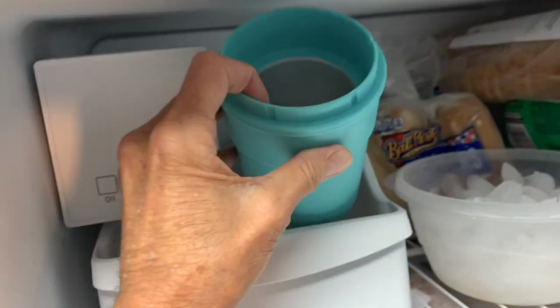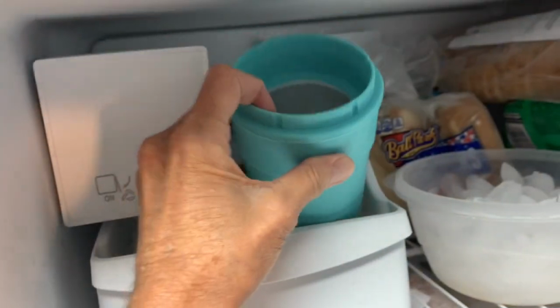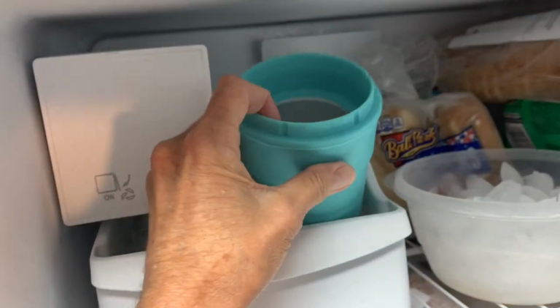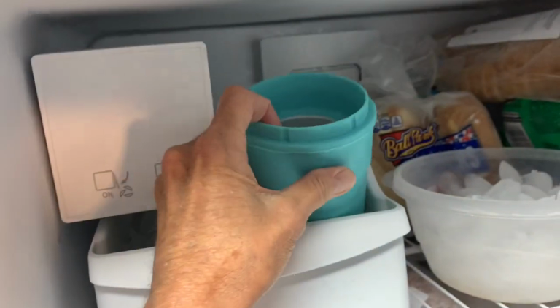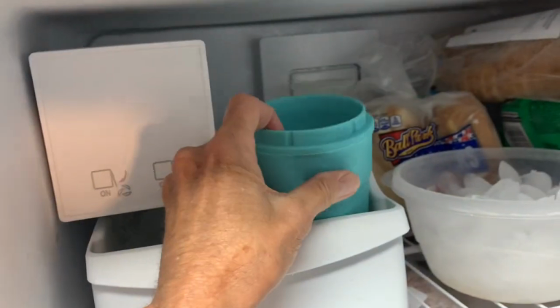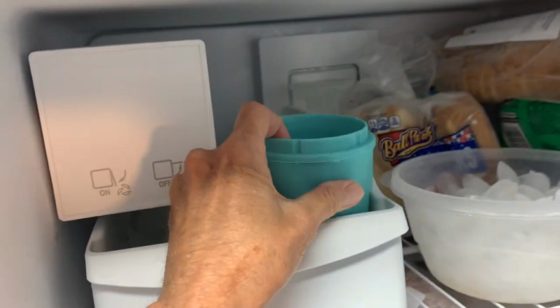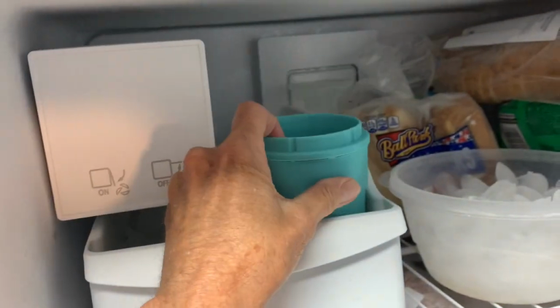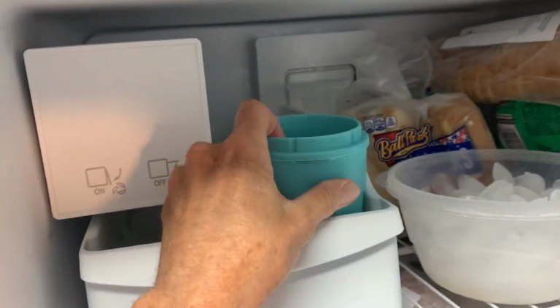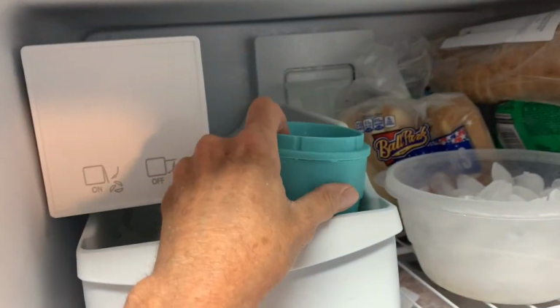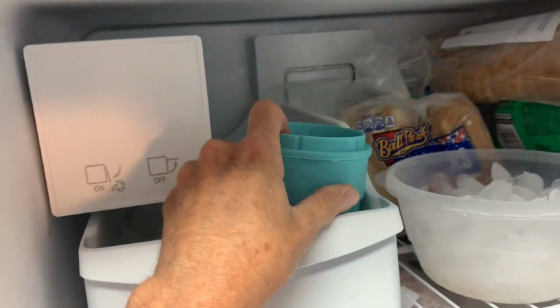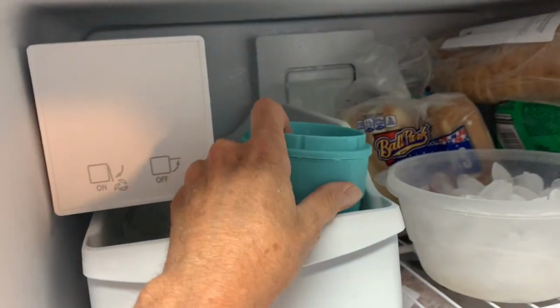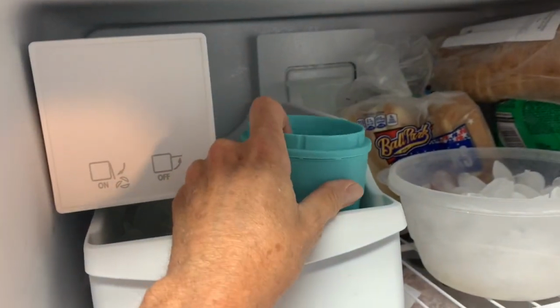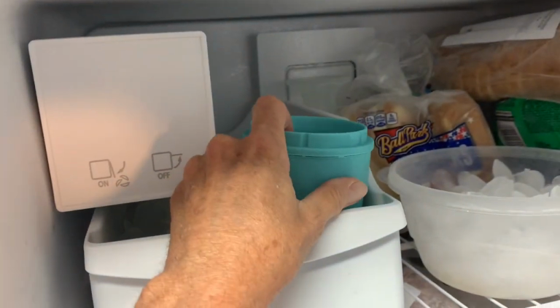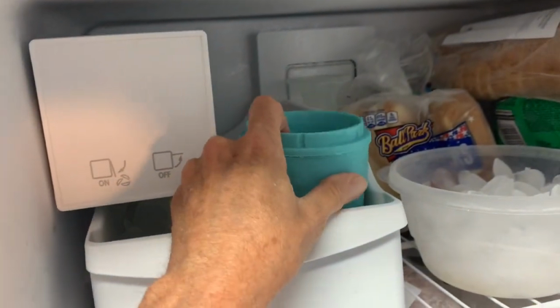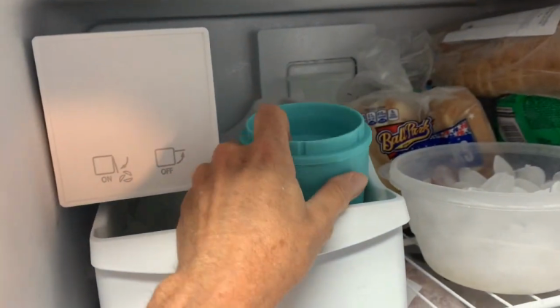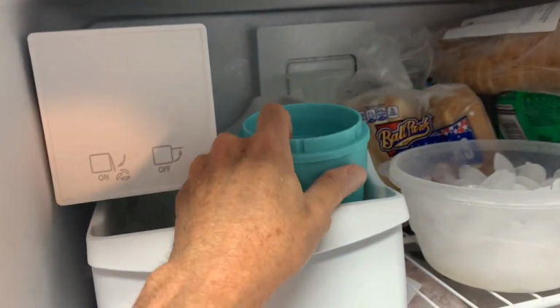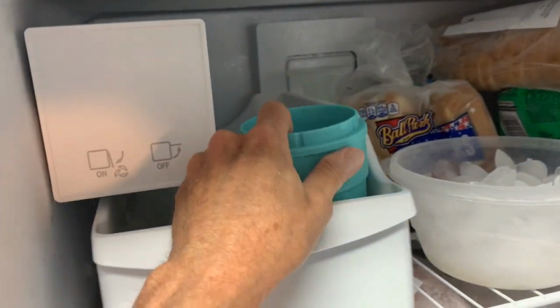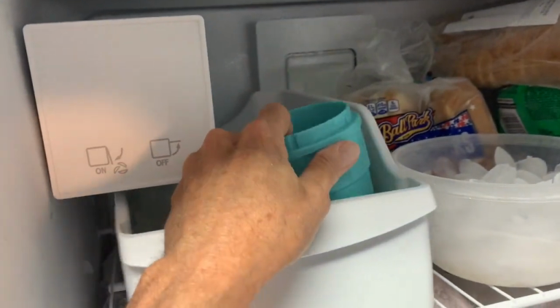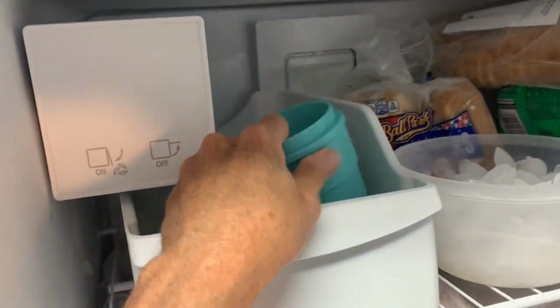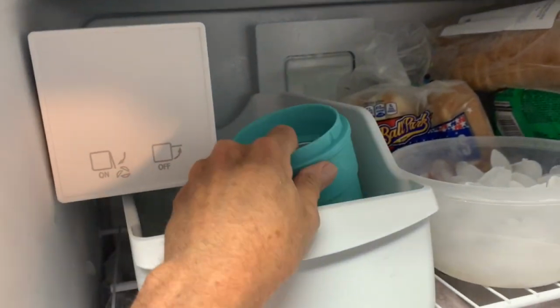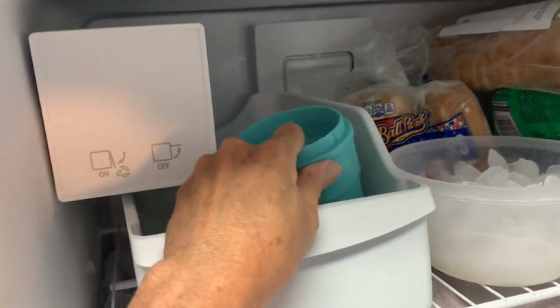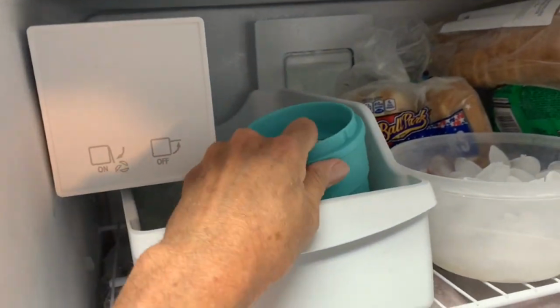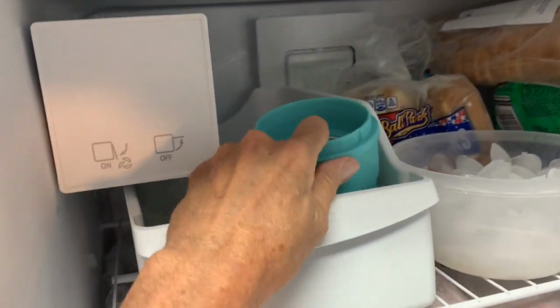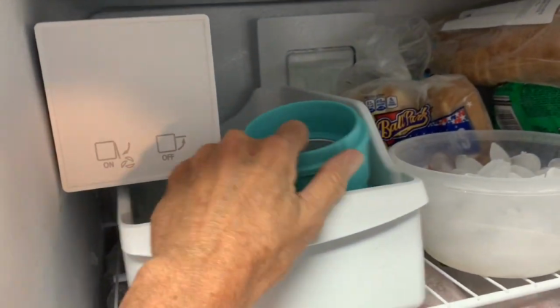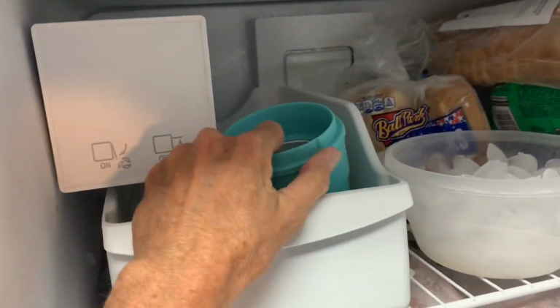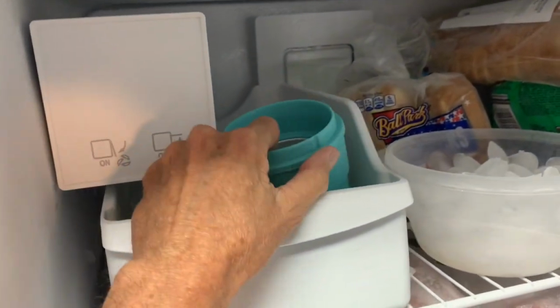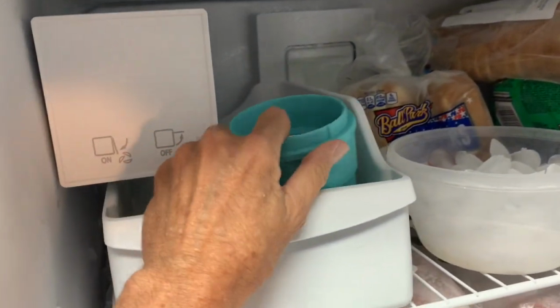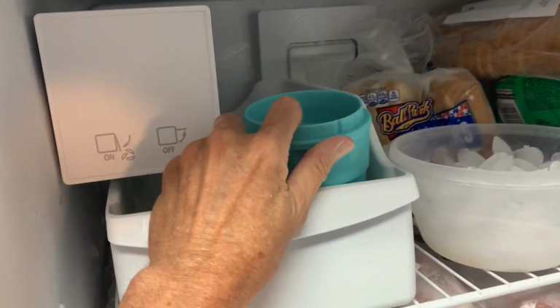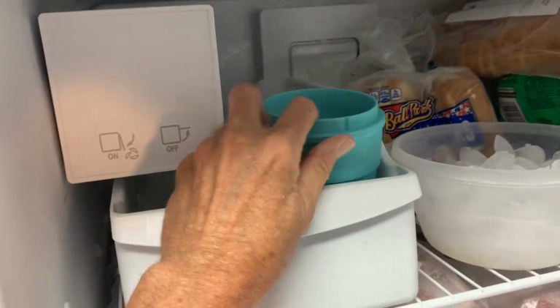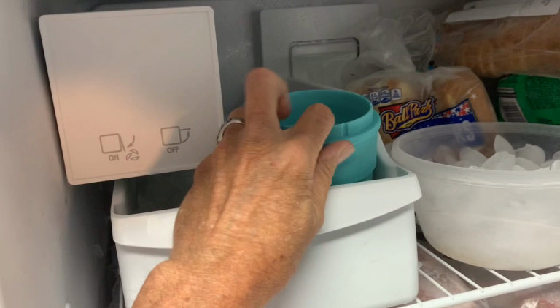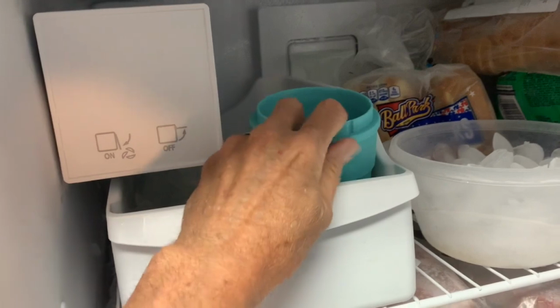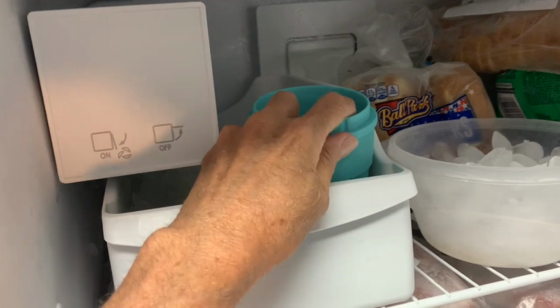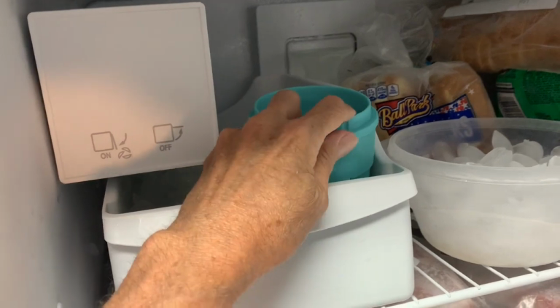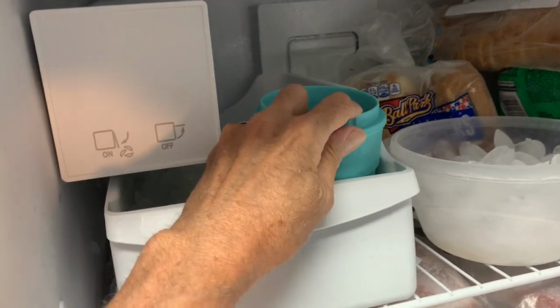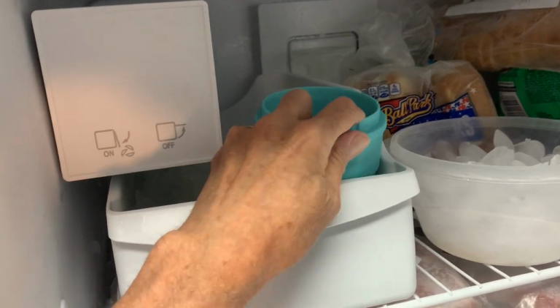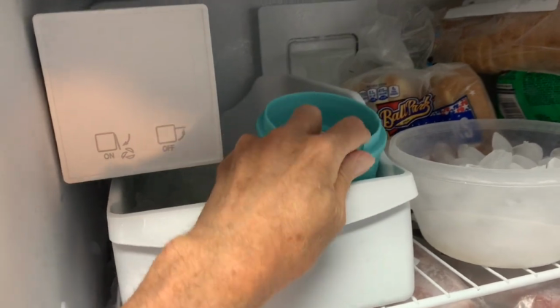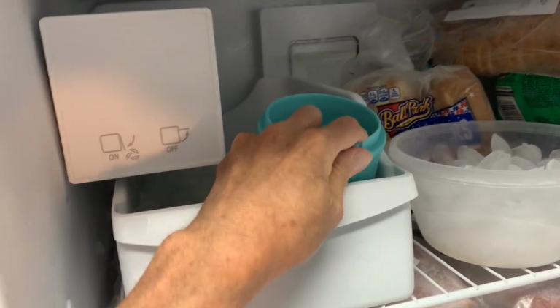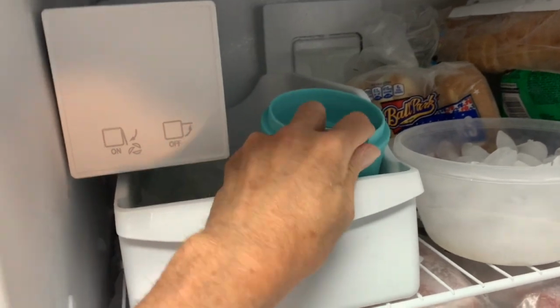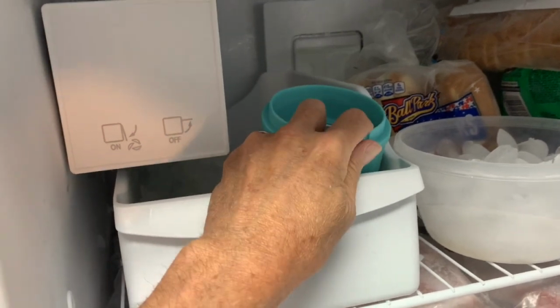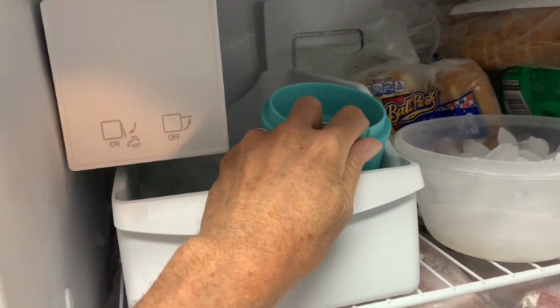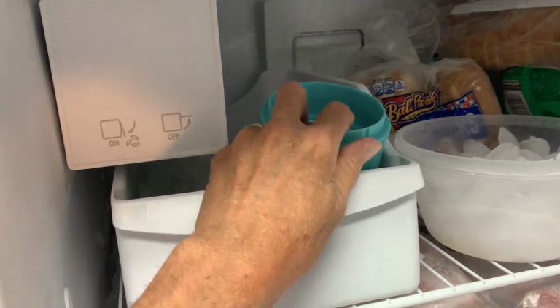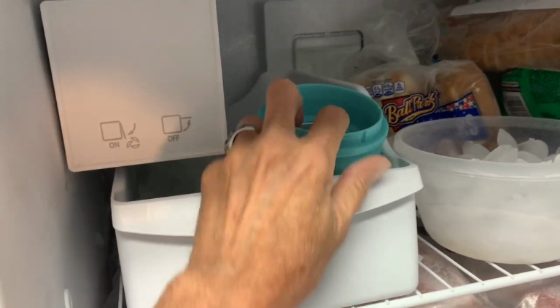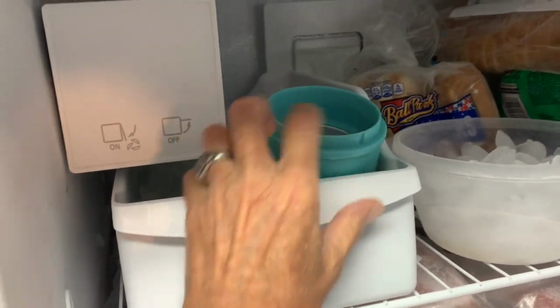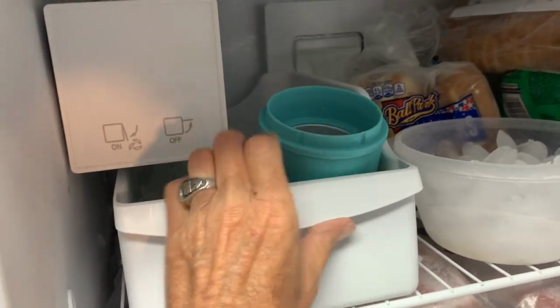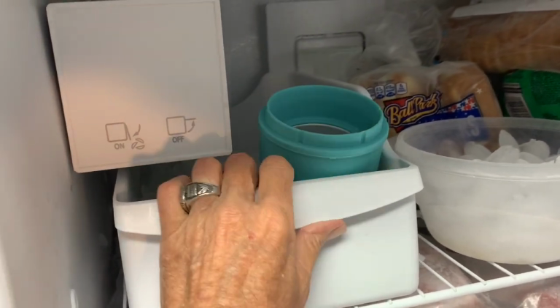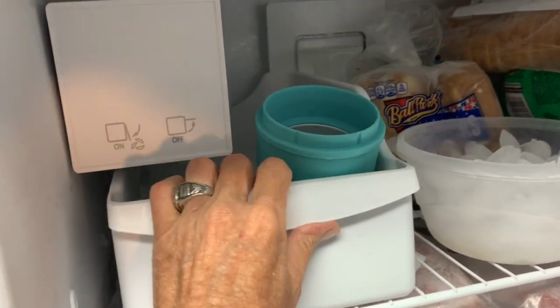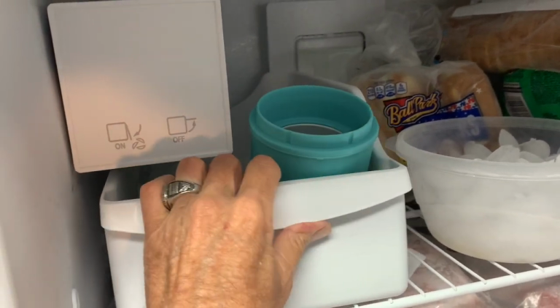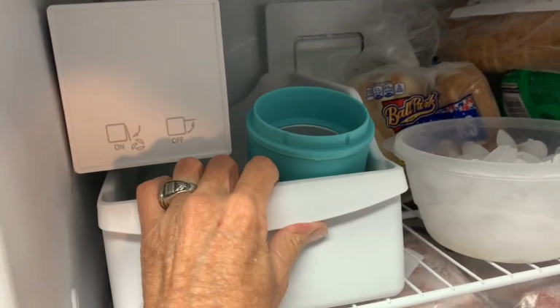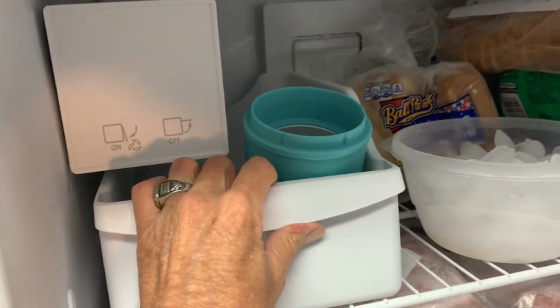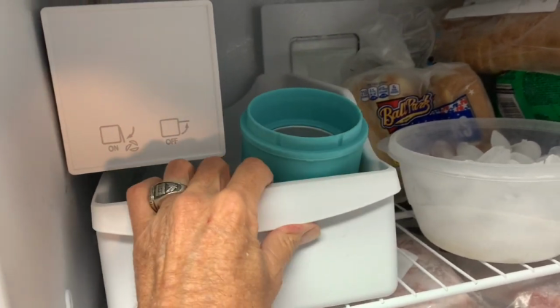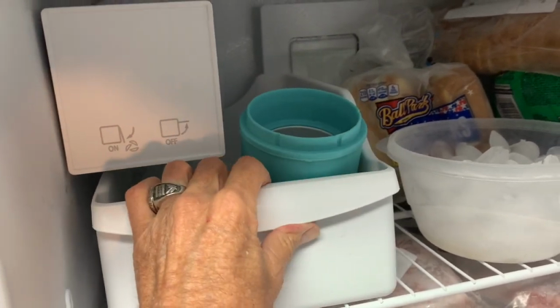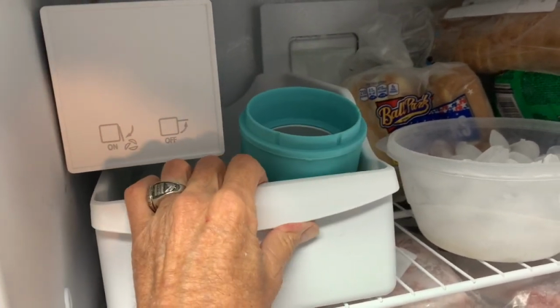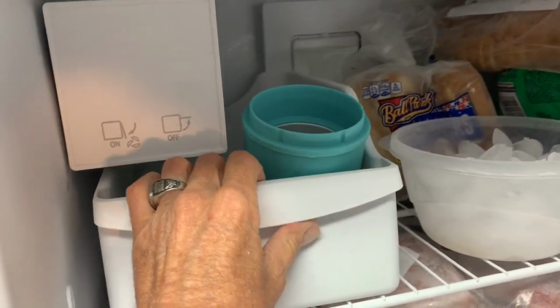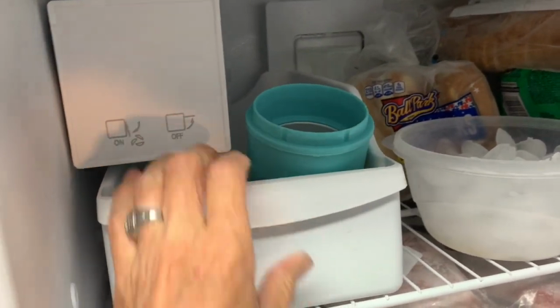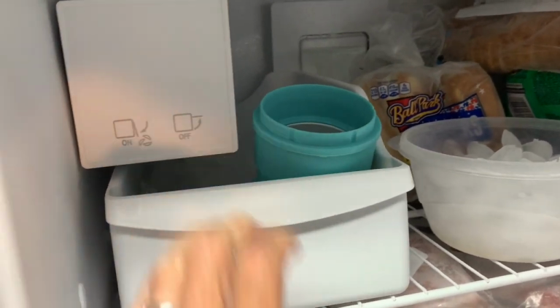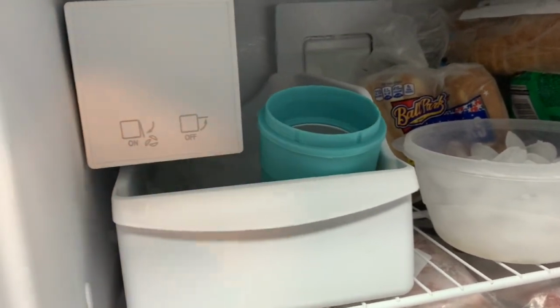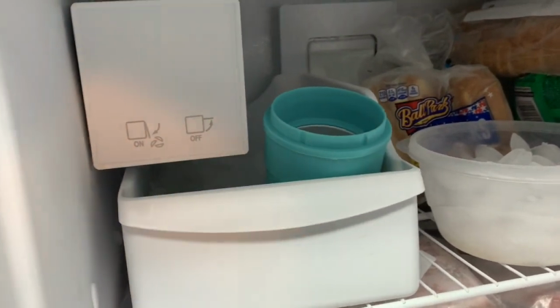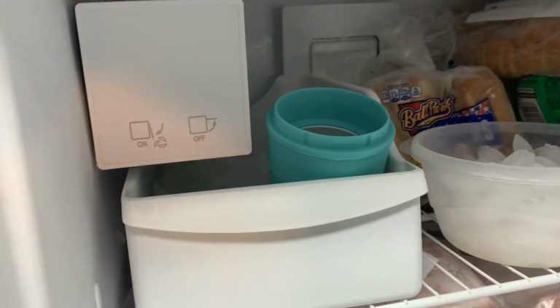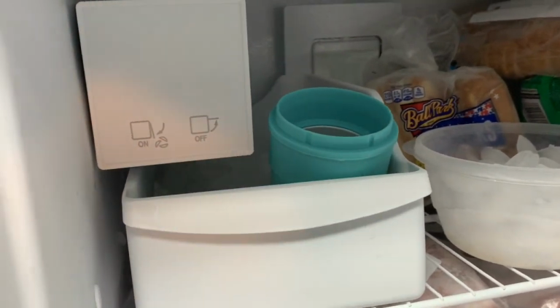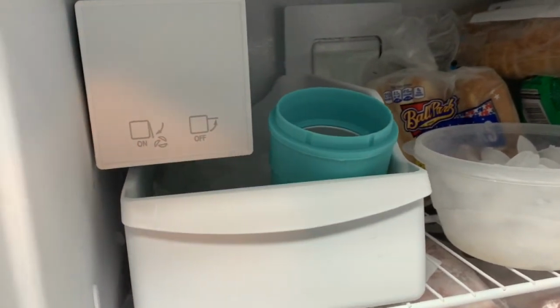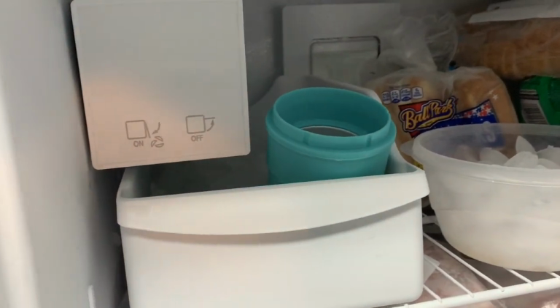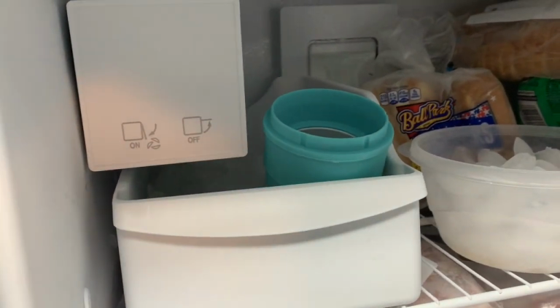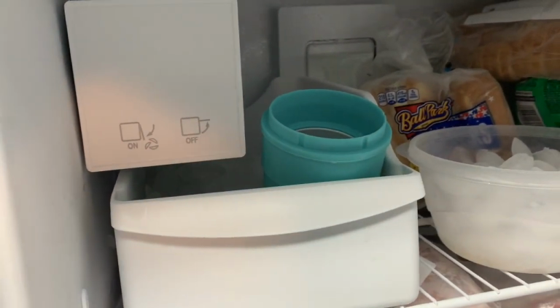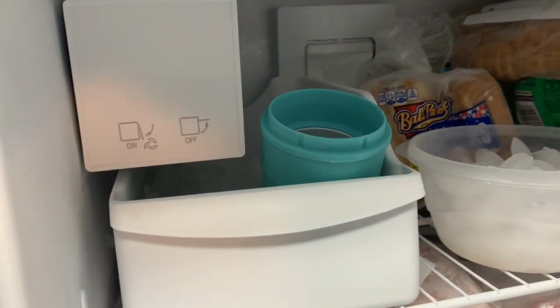This is important. You have to put the cooler bowl into the freezer for at least 24 hours. Don't skip this step.